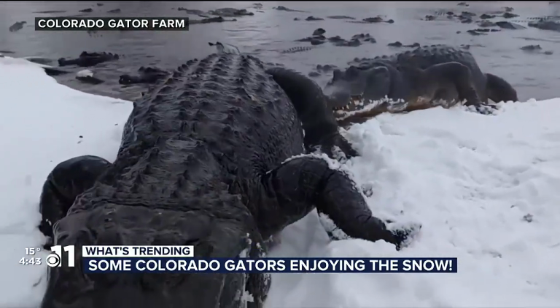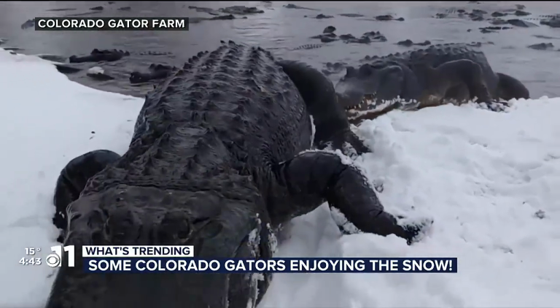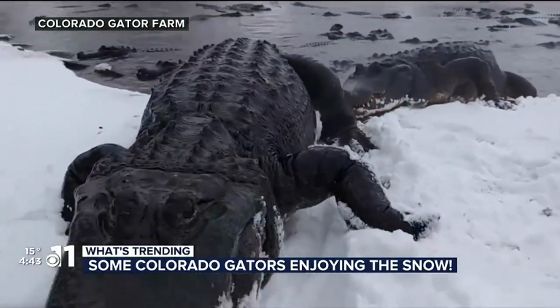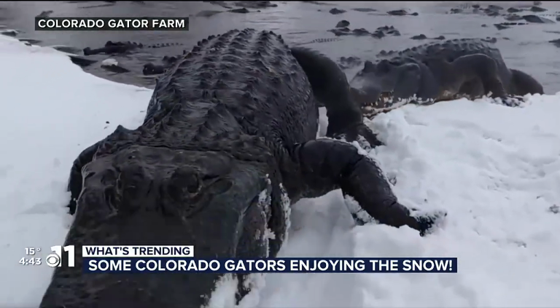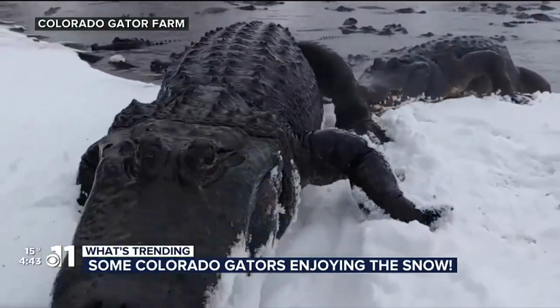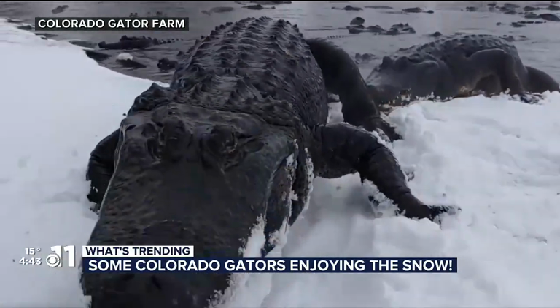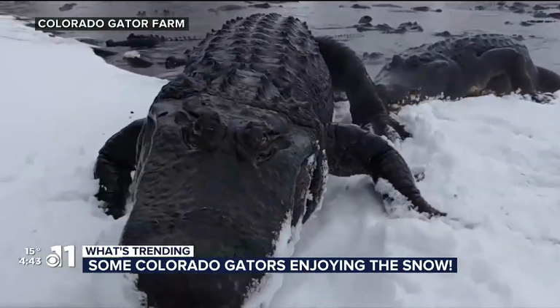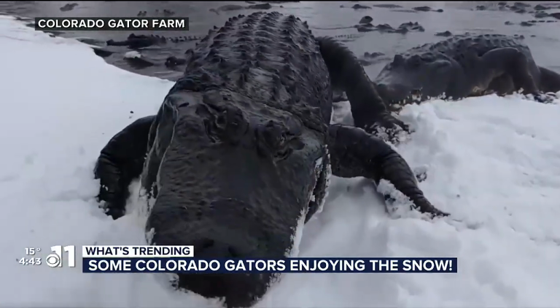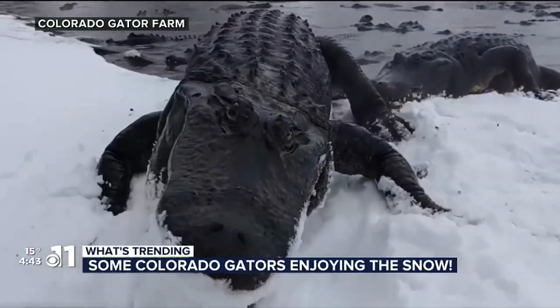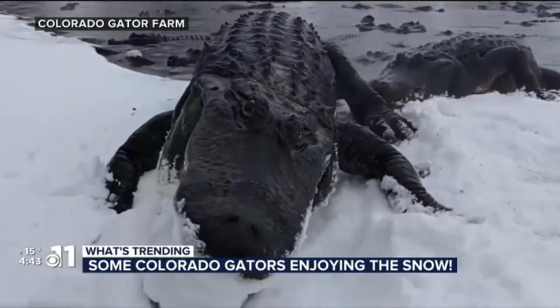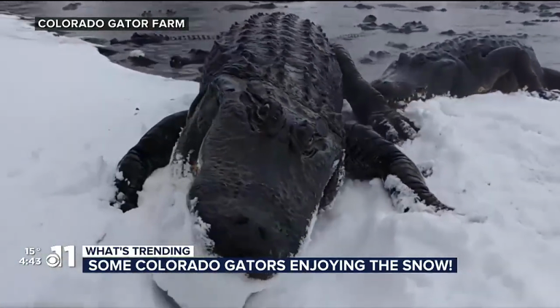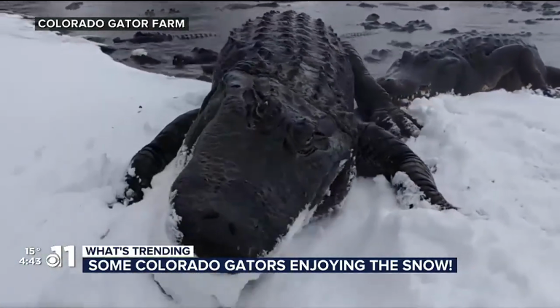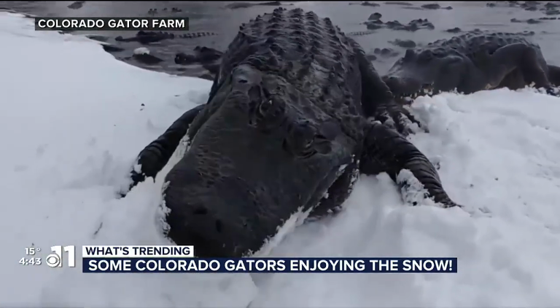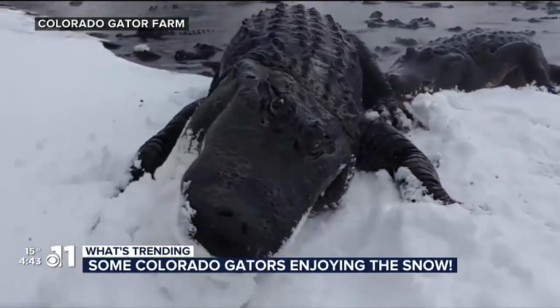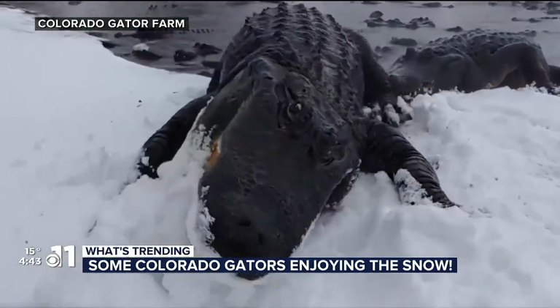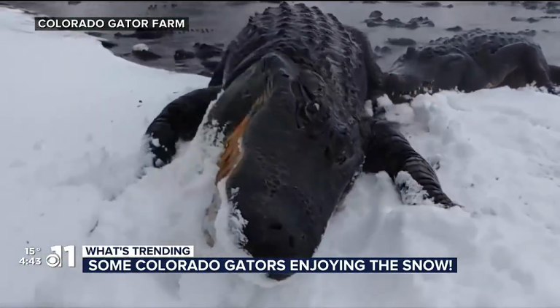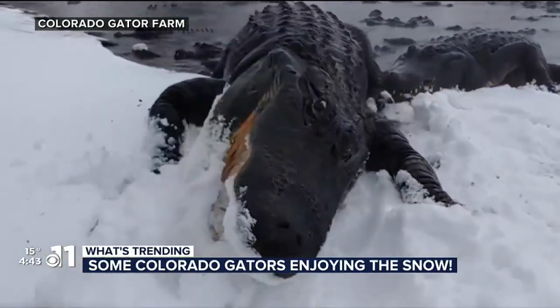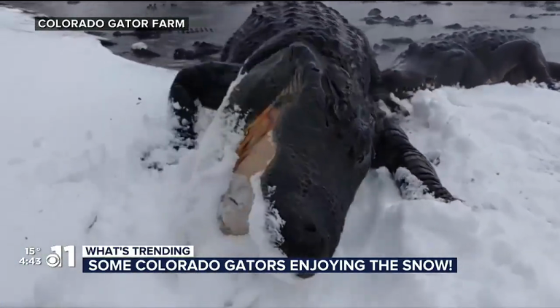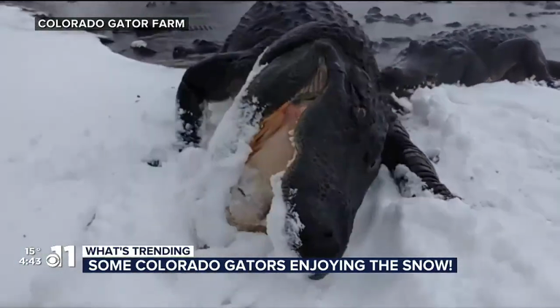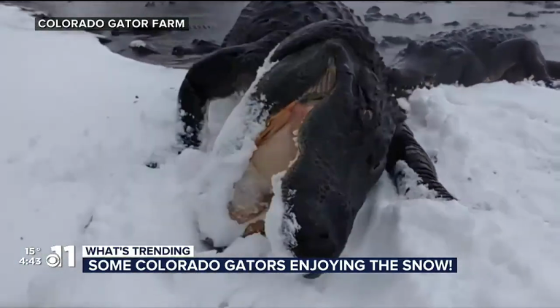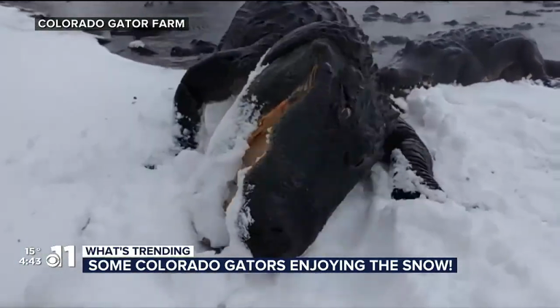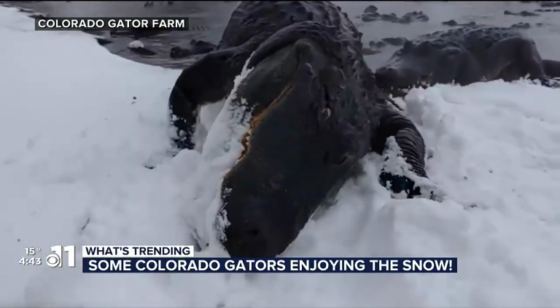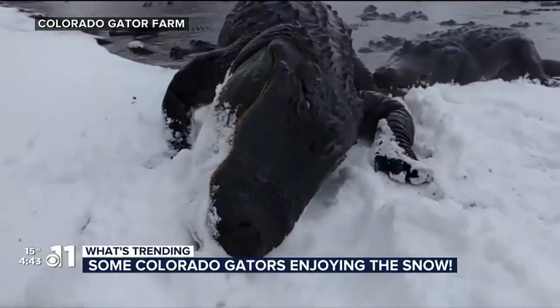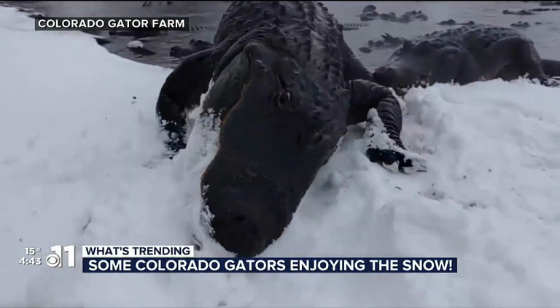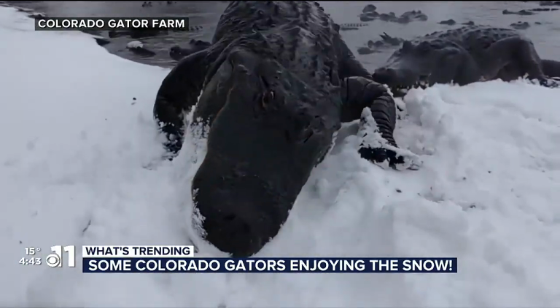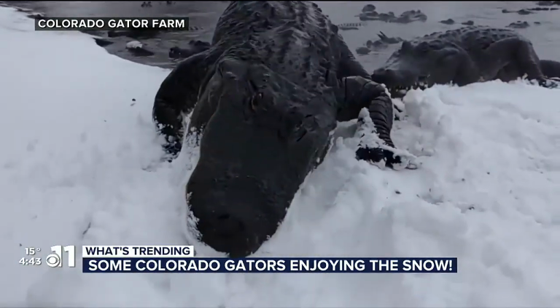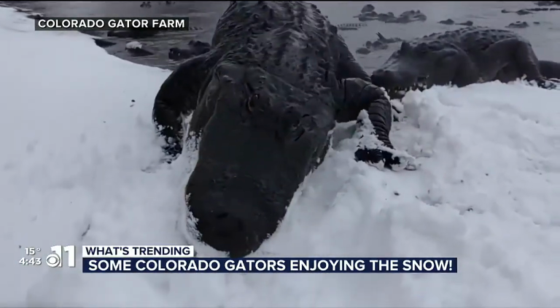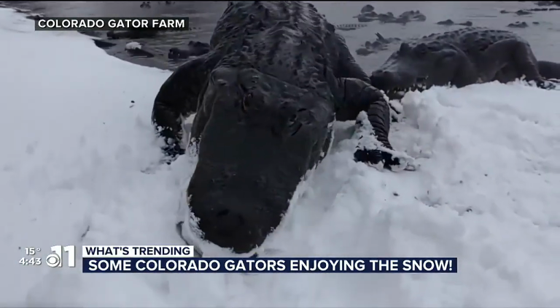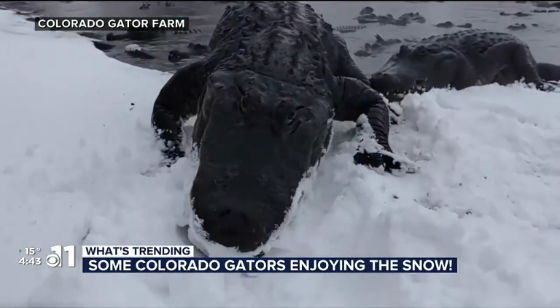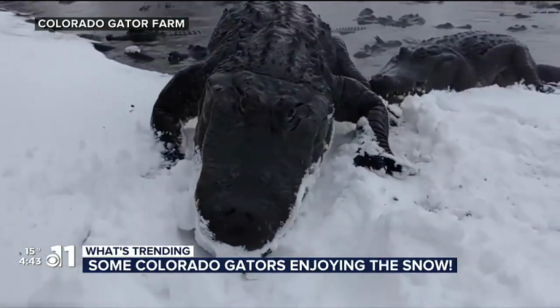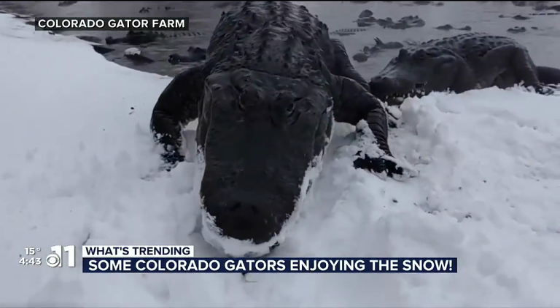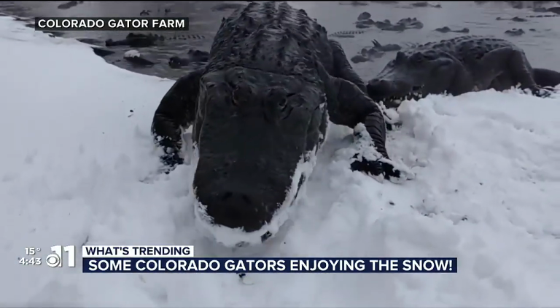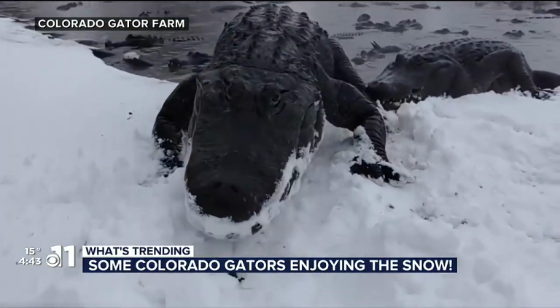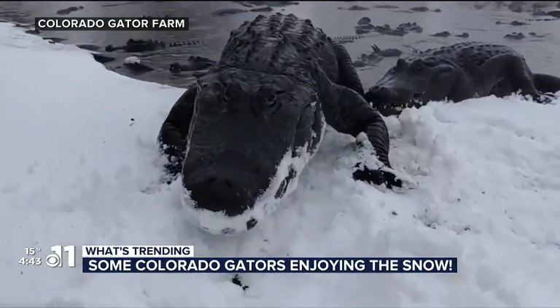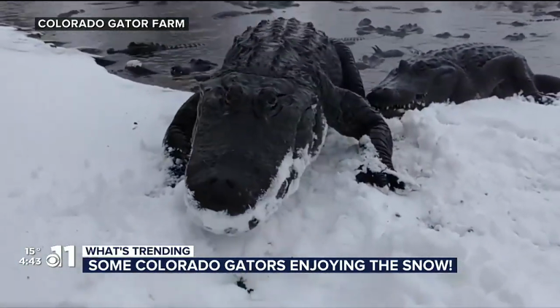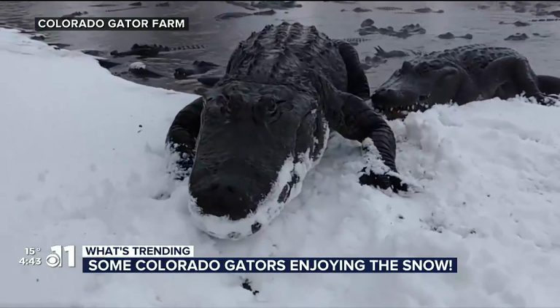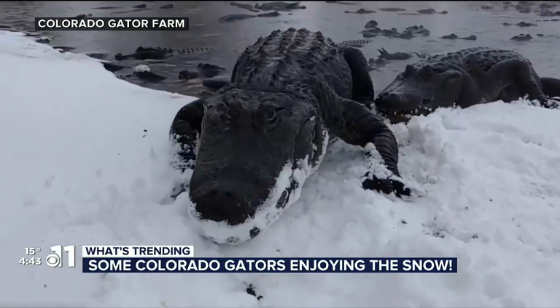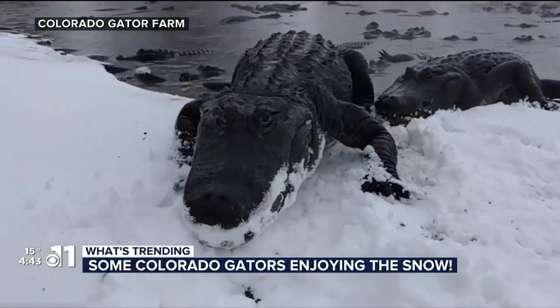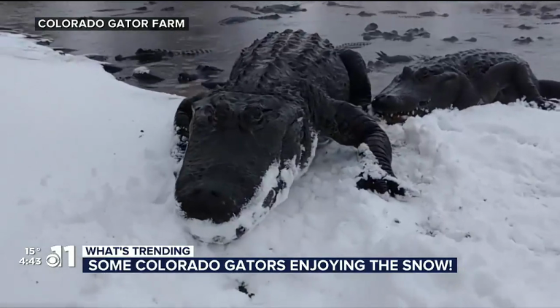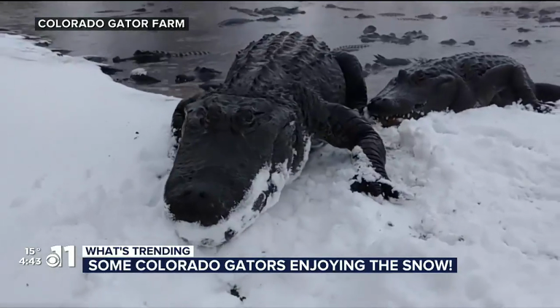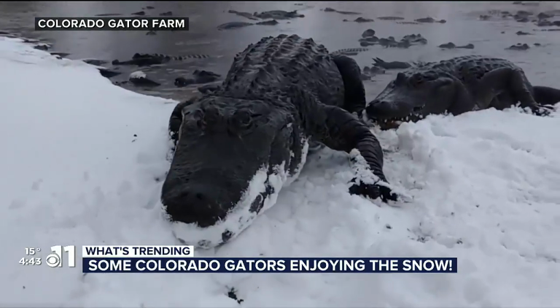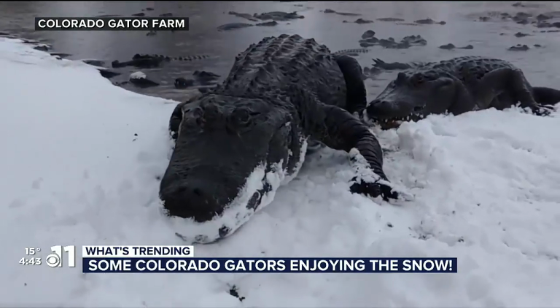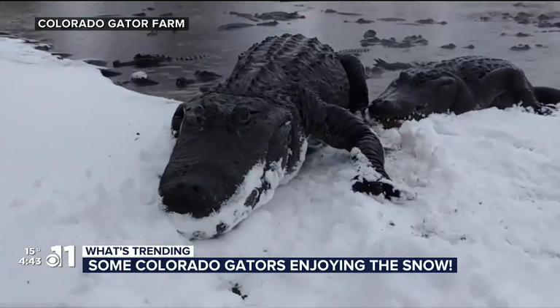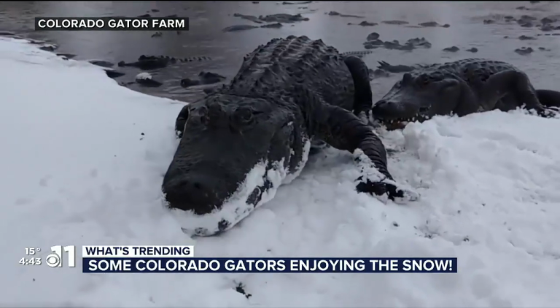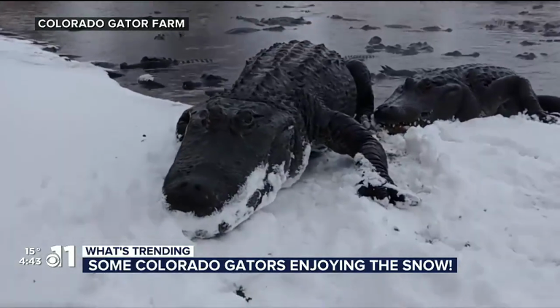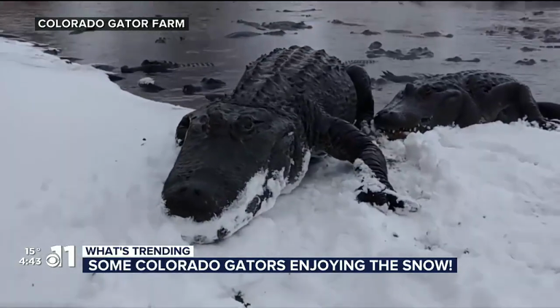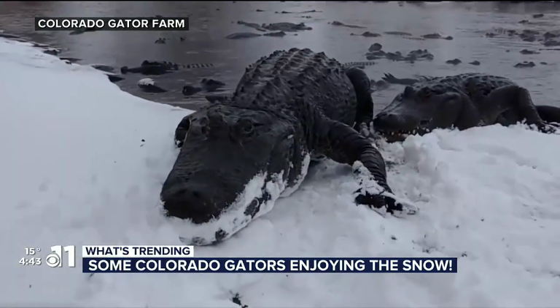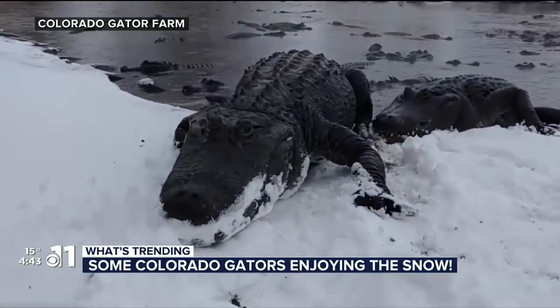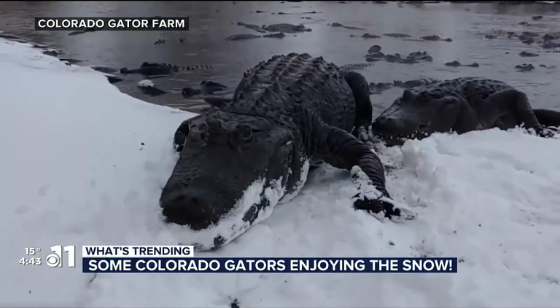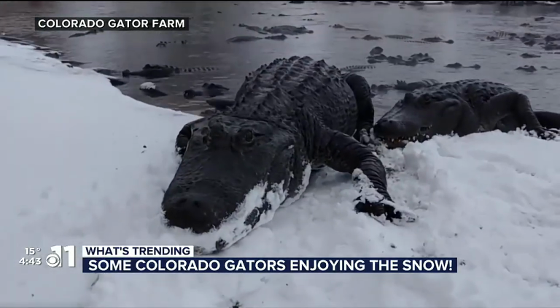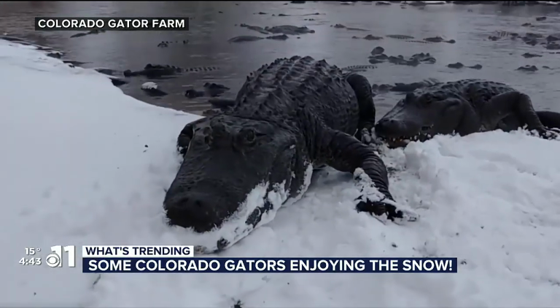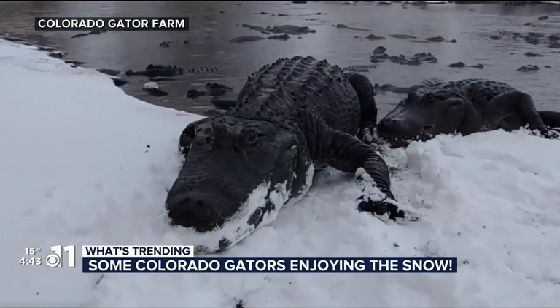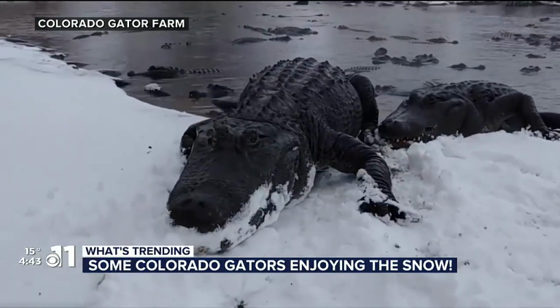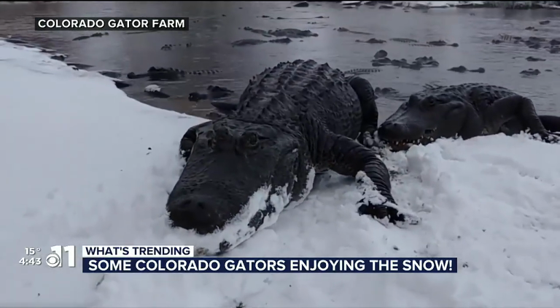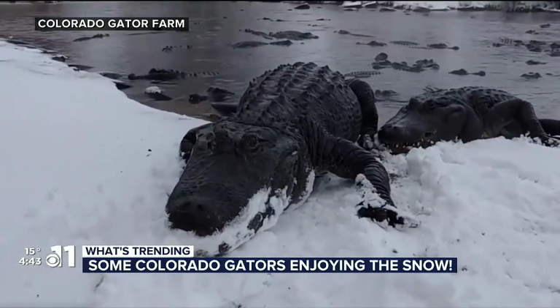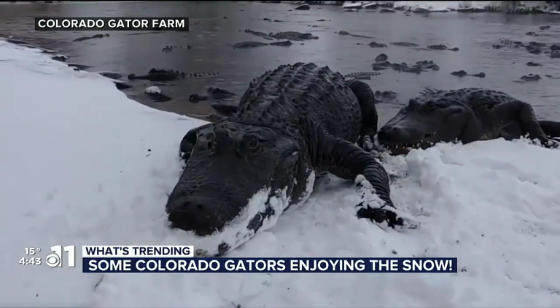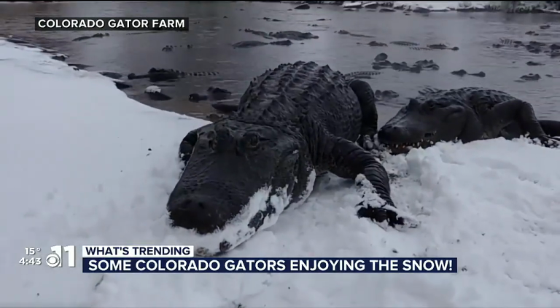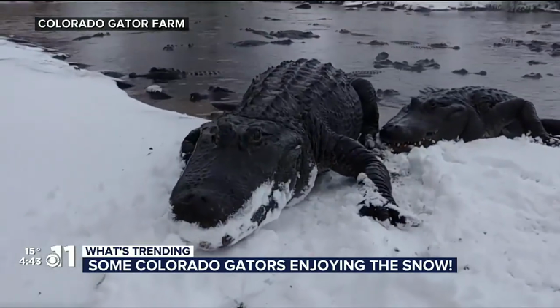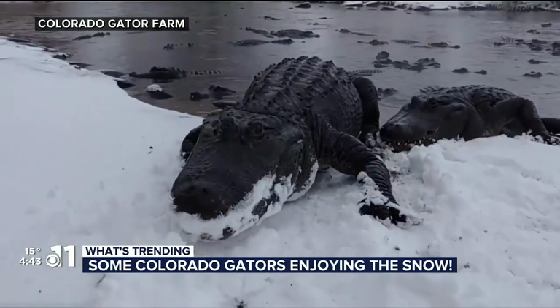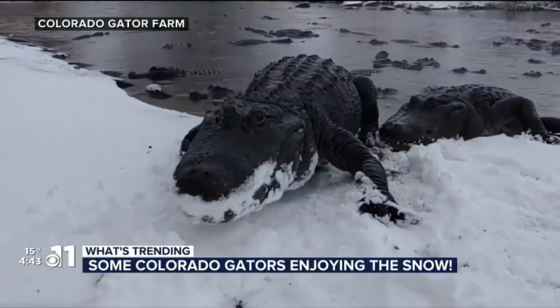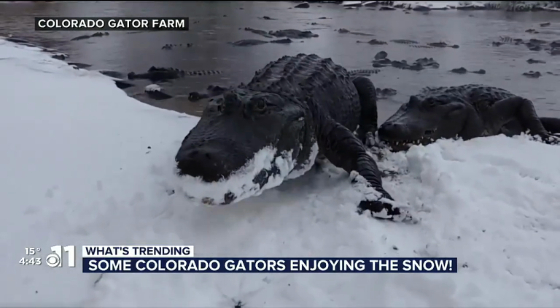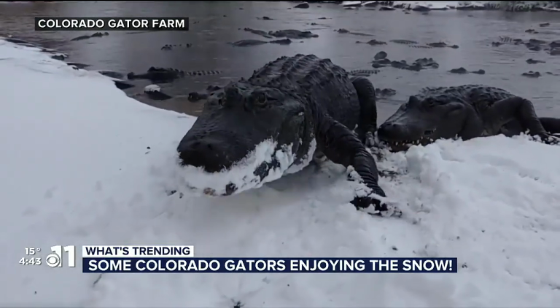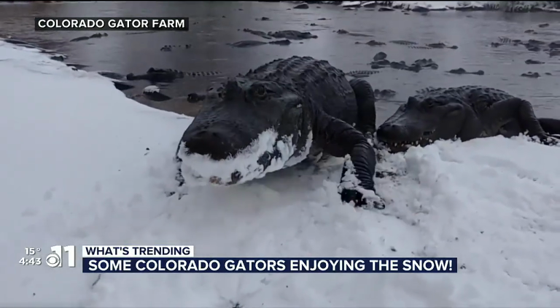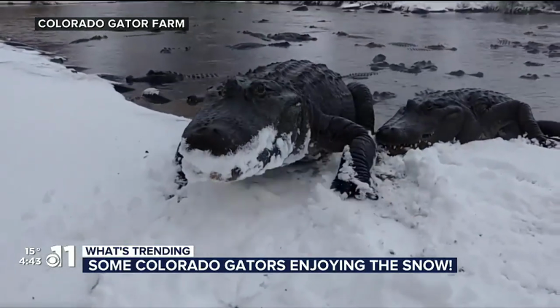It's one of those things — scrolling through my Facebook page and saw it and I was like, is that the Colorado Gator Farm? Yes, it is. And I love the stuff they share. It's so awesome.